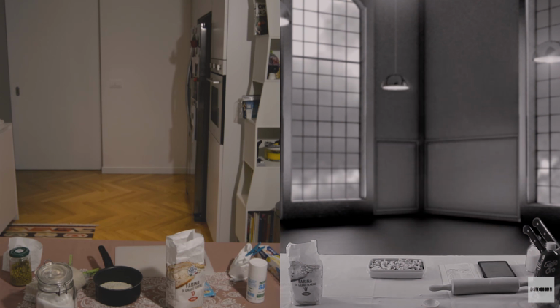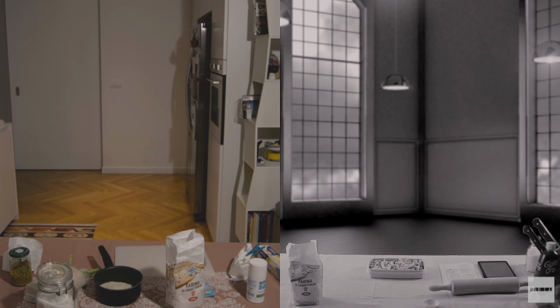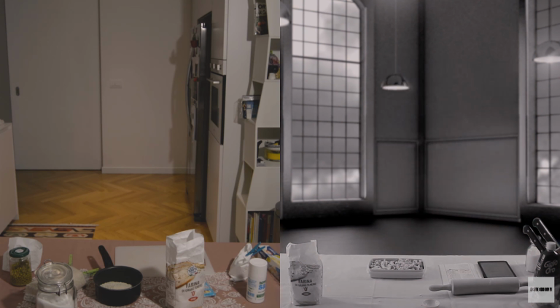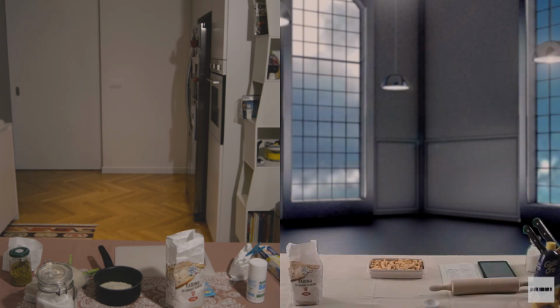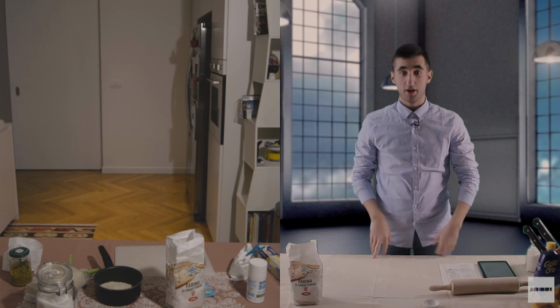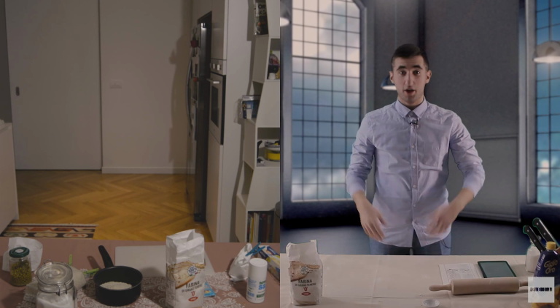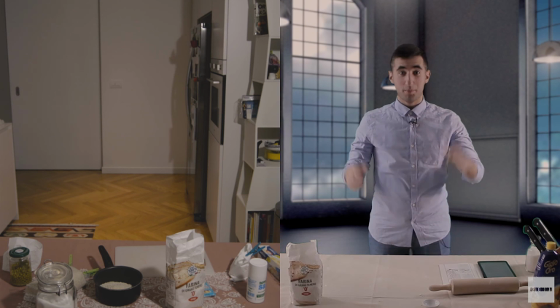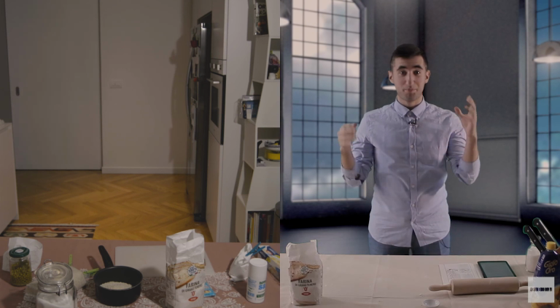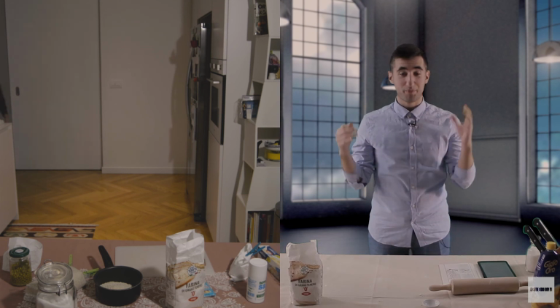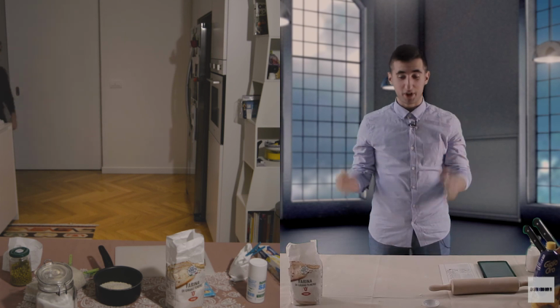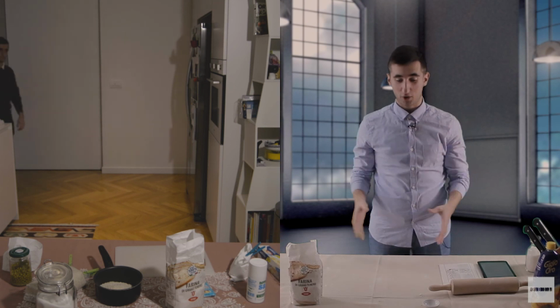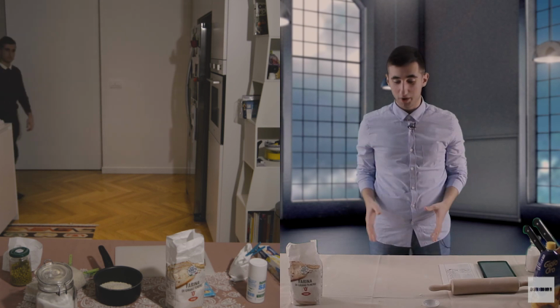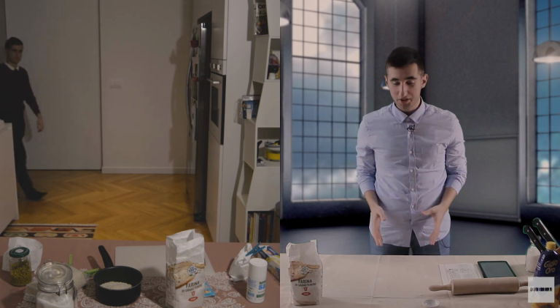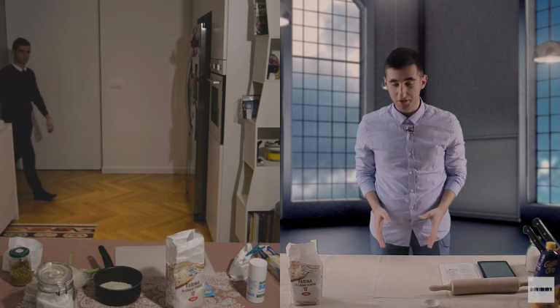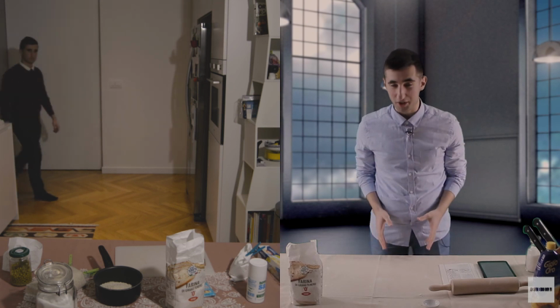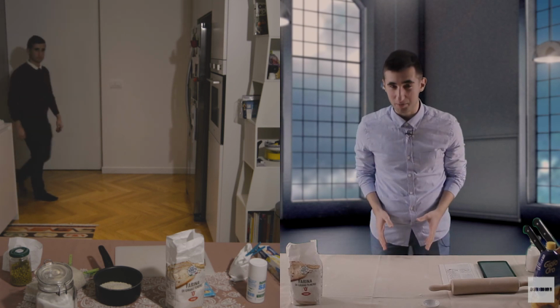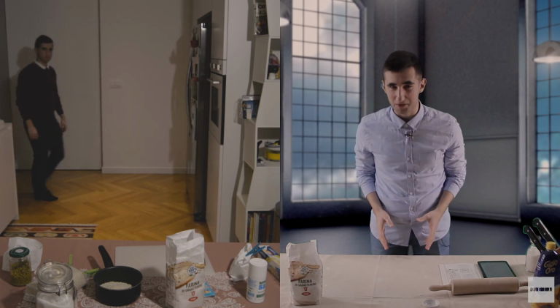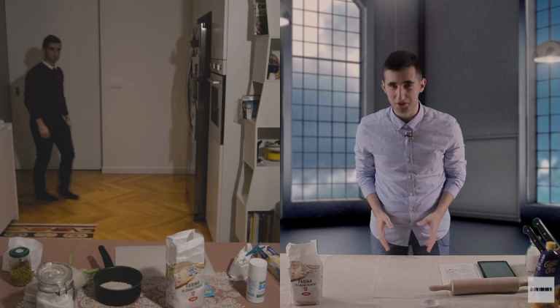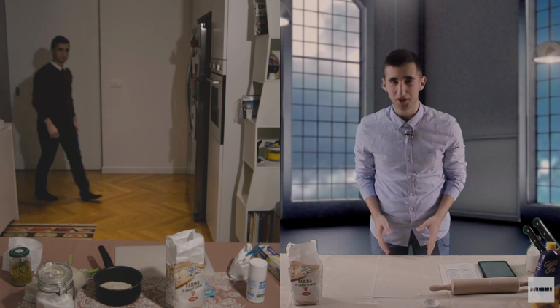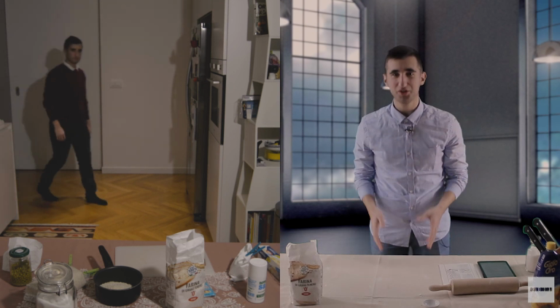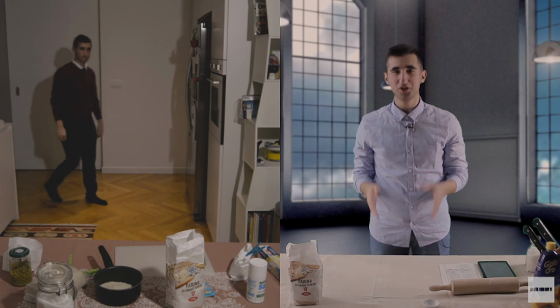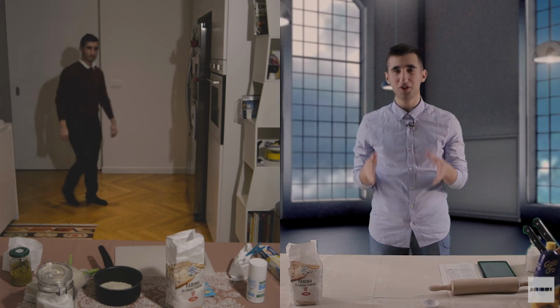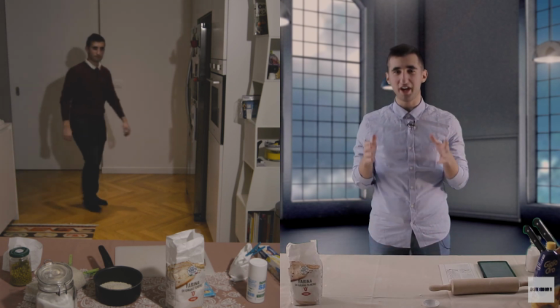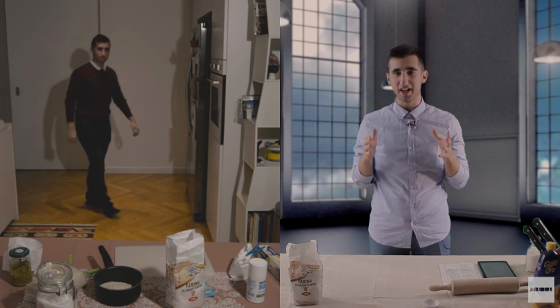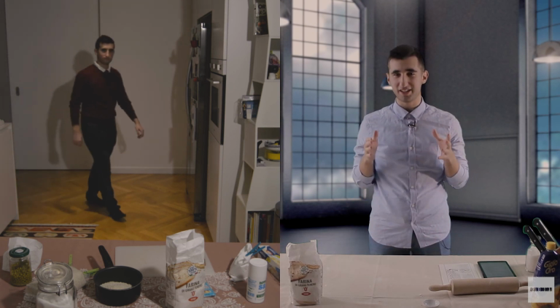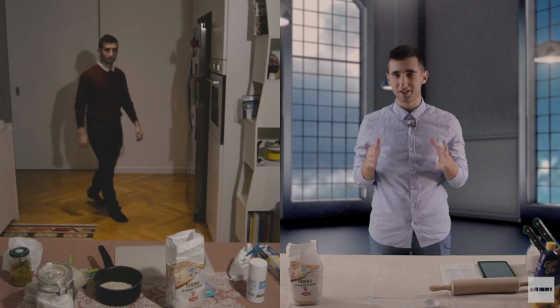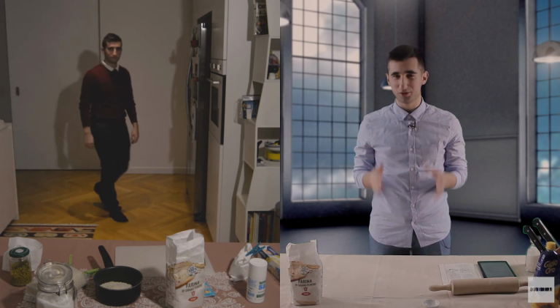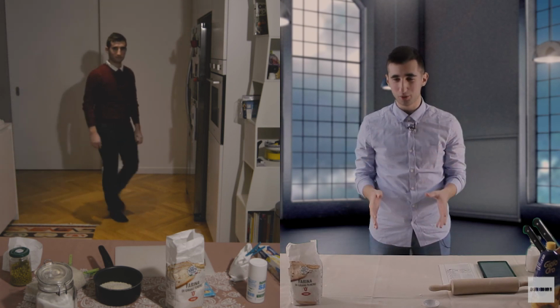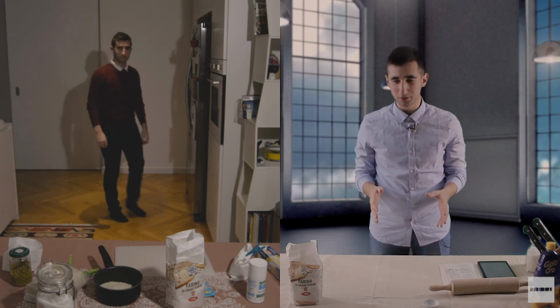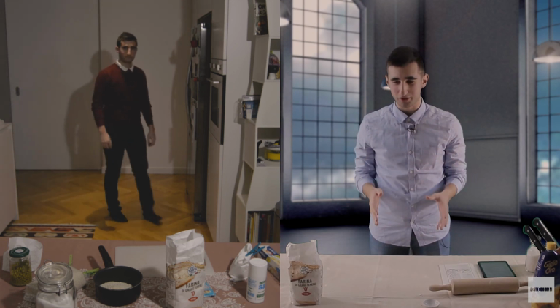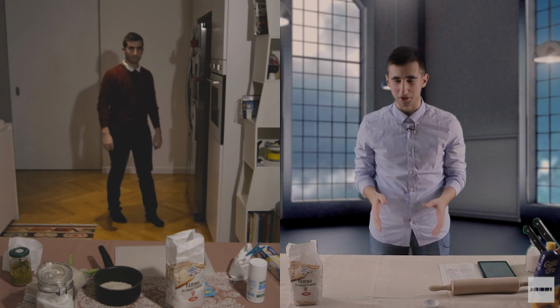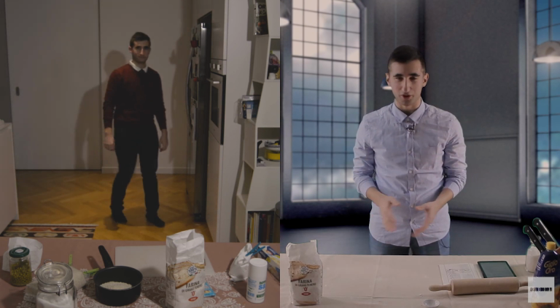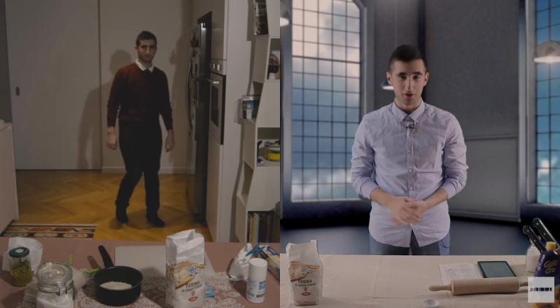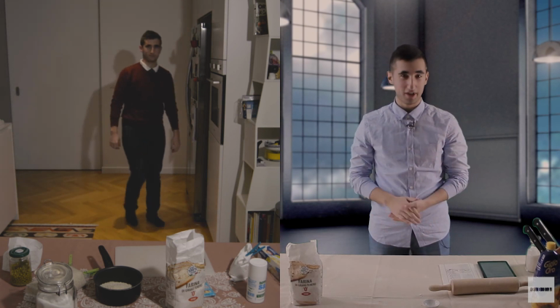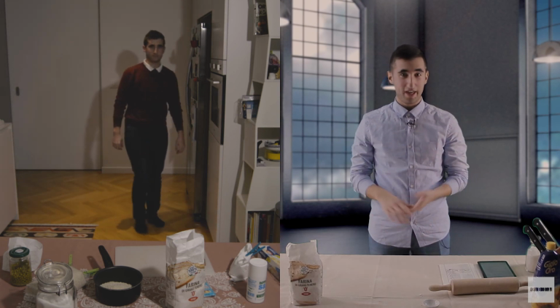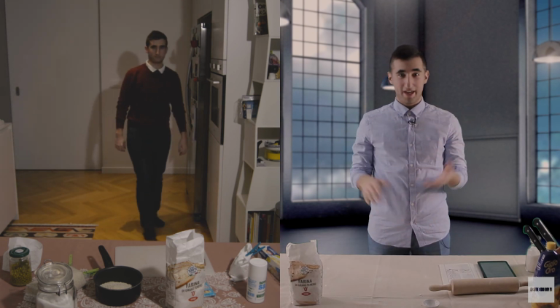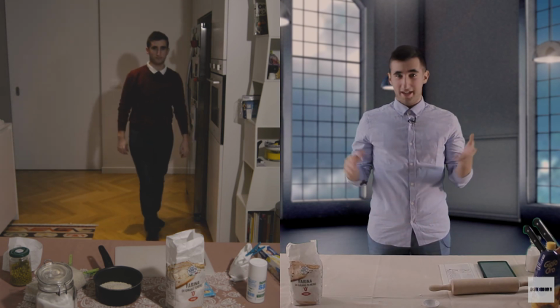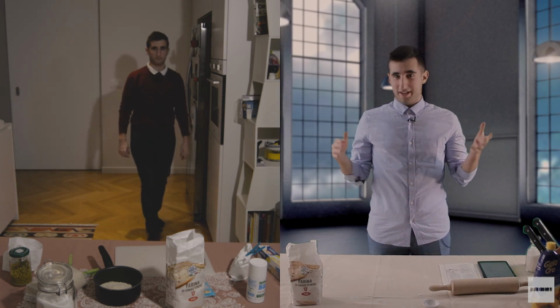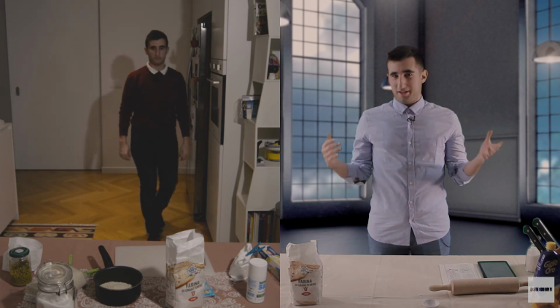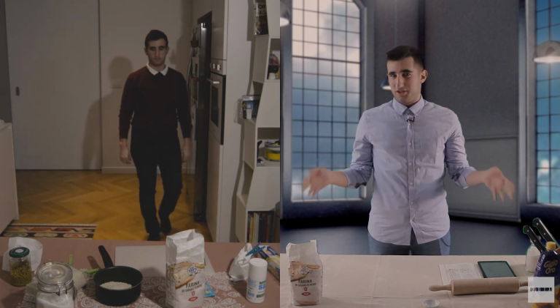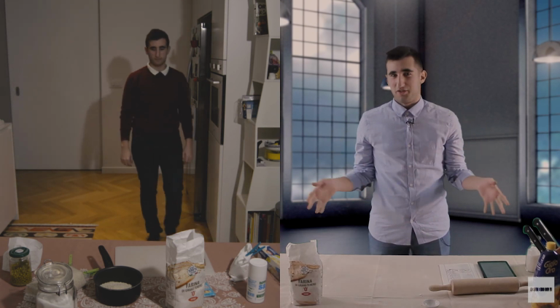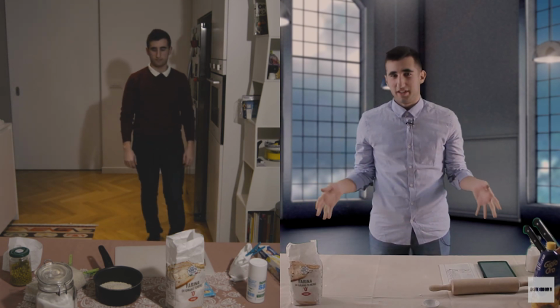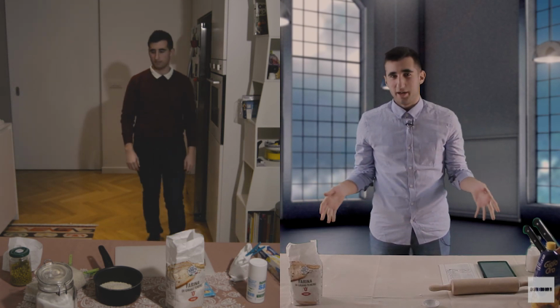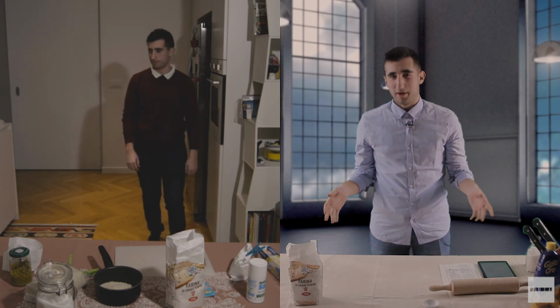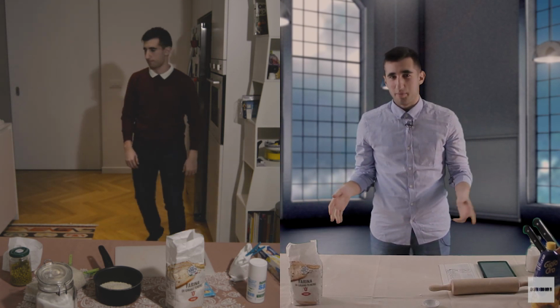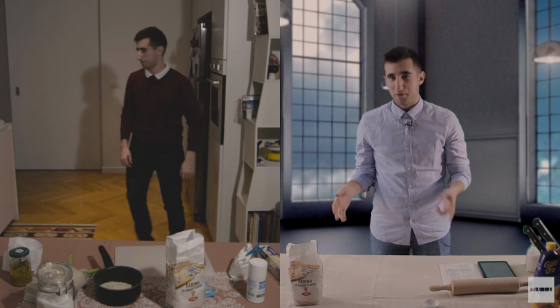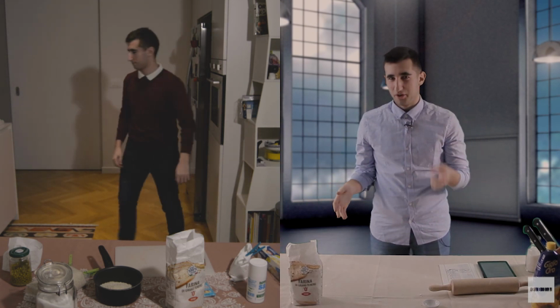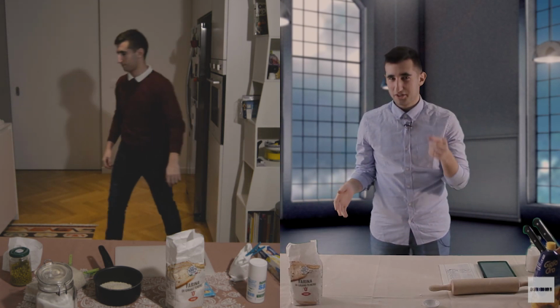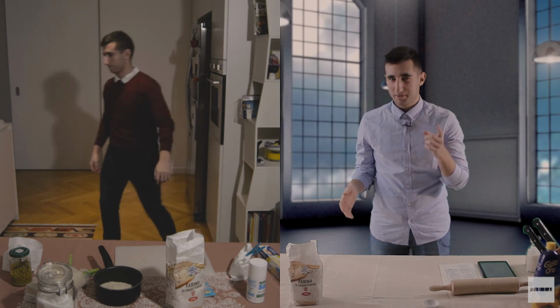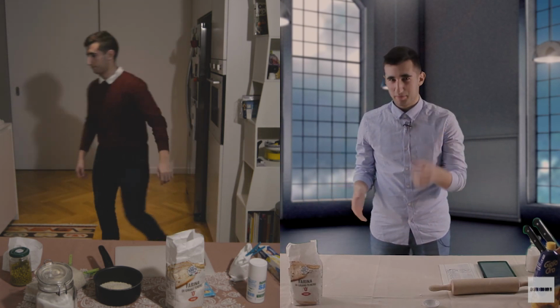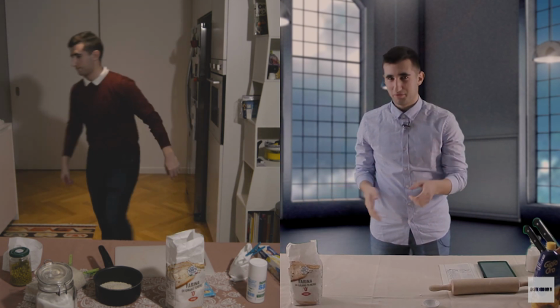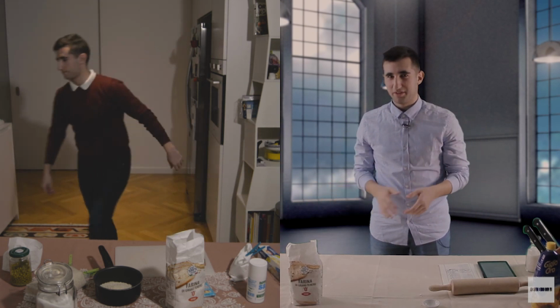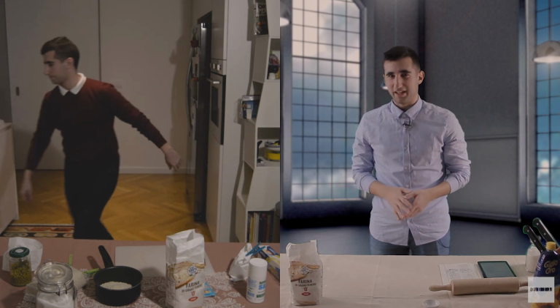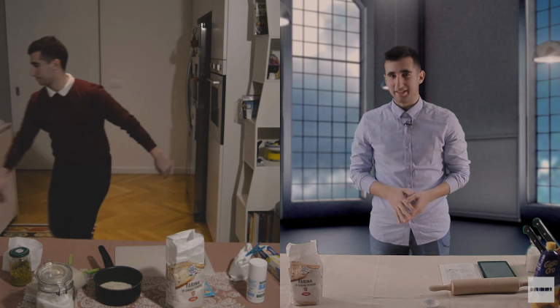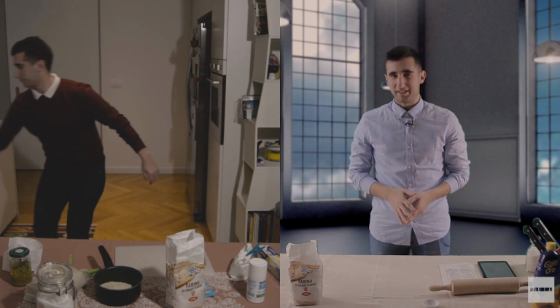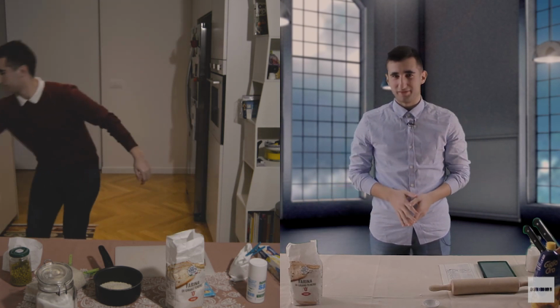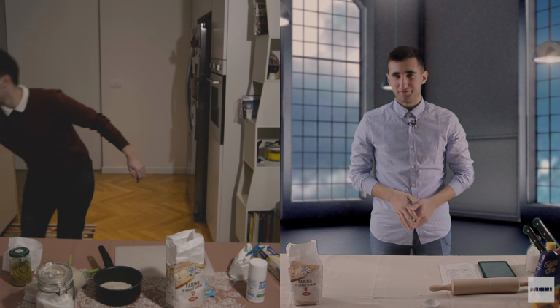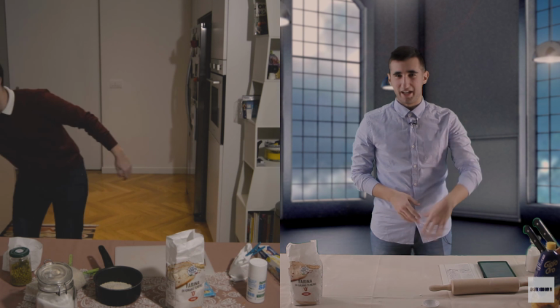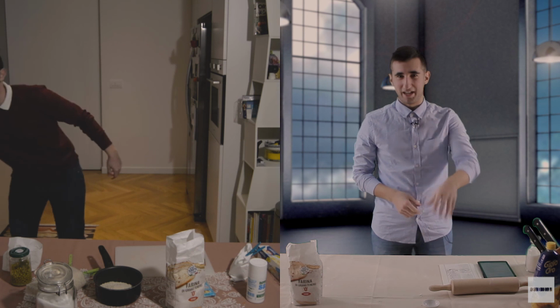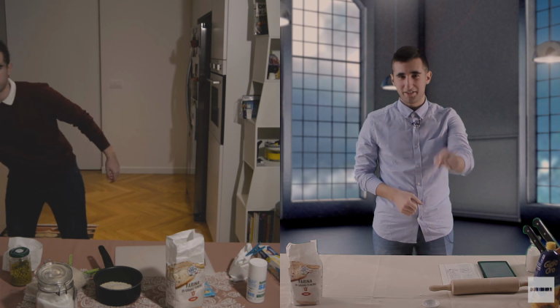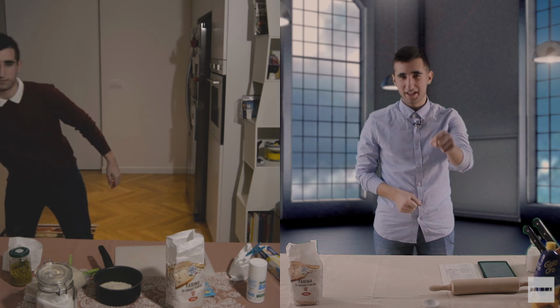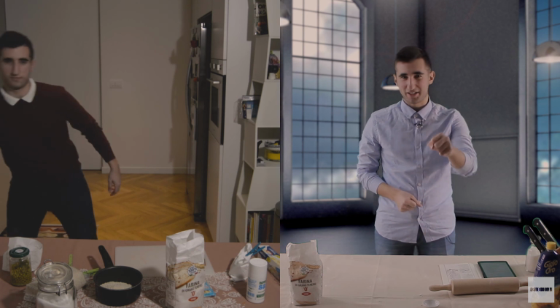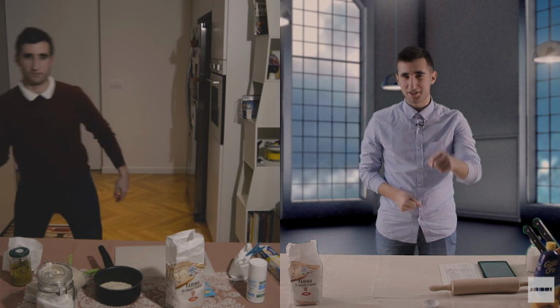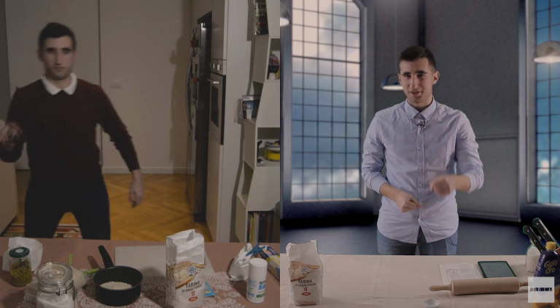Per questo episodio è tutto. Ci vediamo alla prossima puntata. Arrivederci!